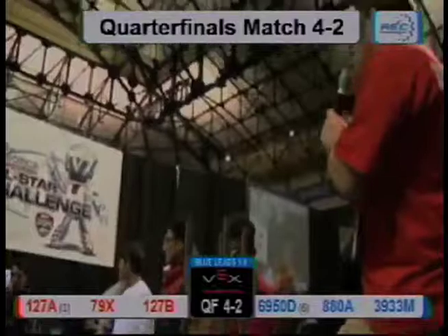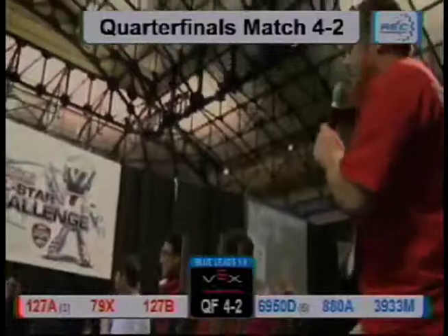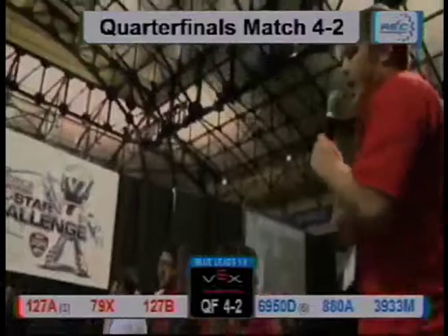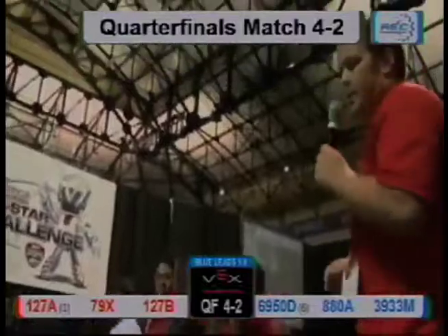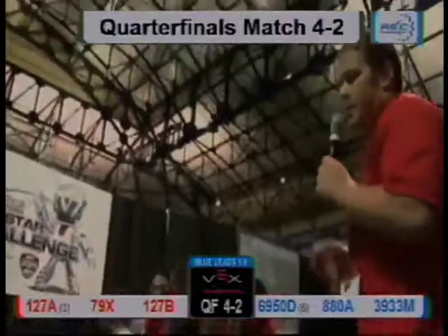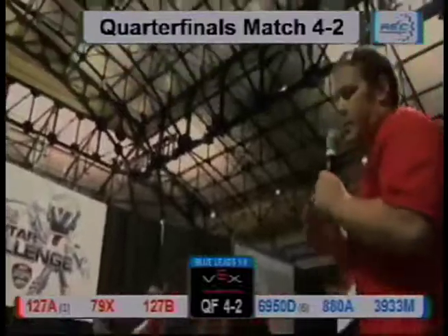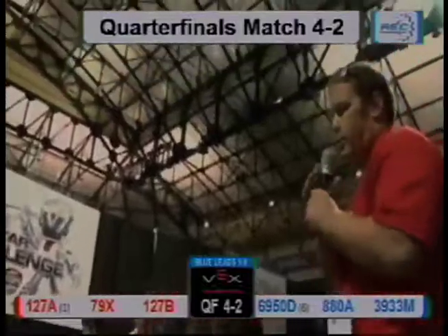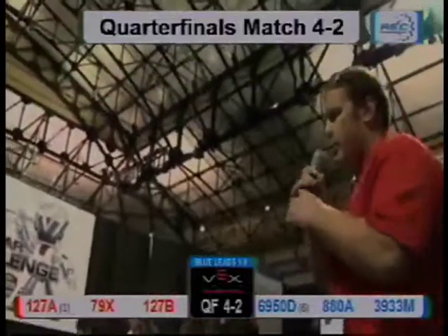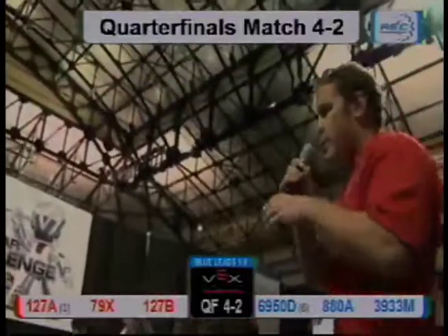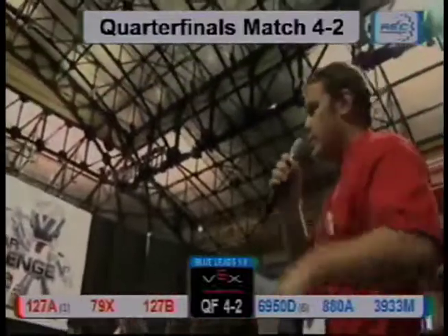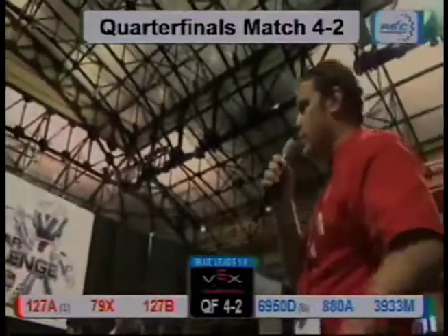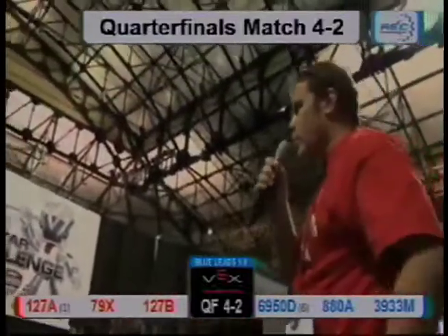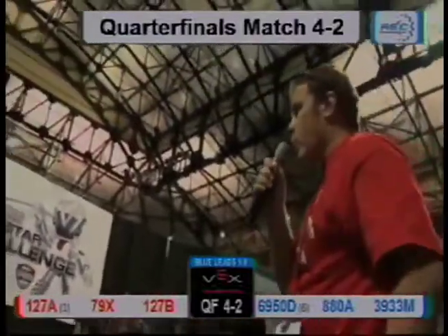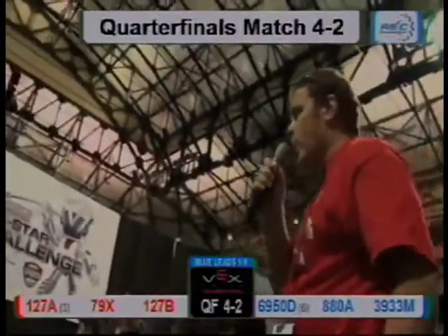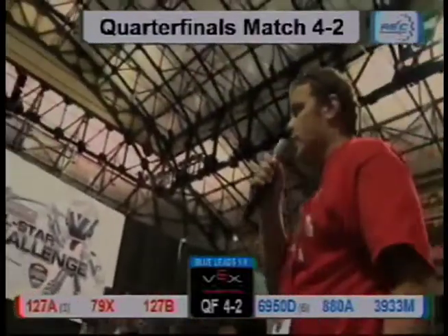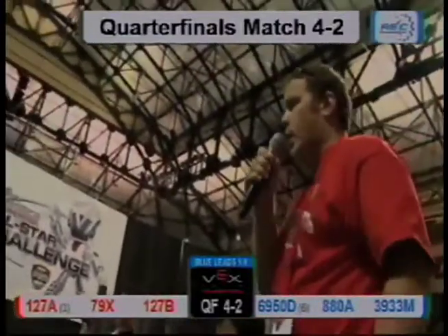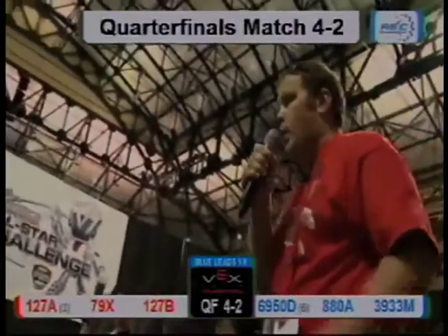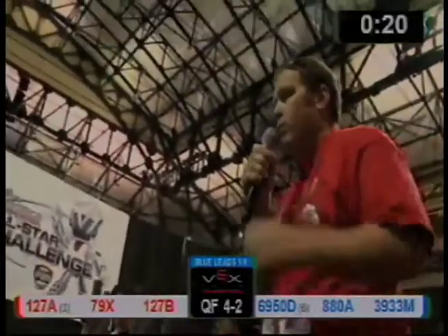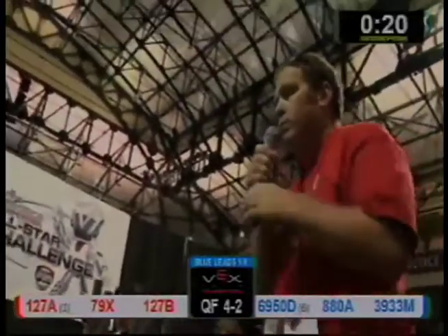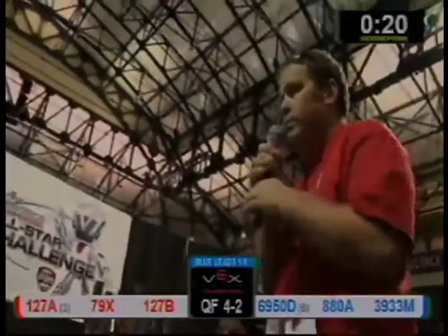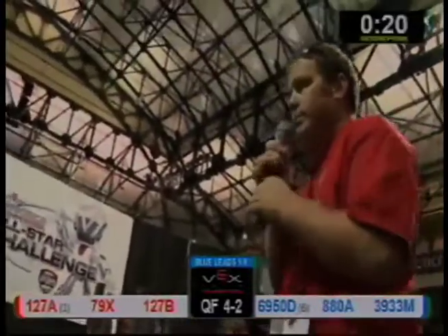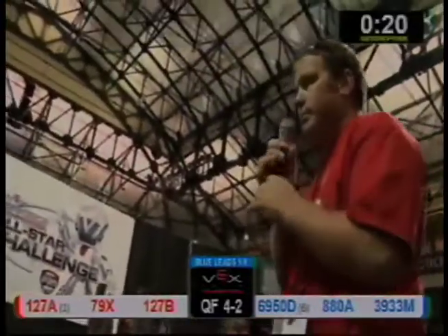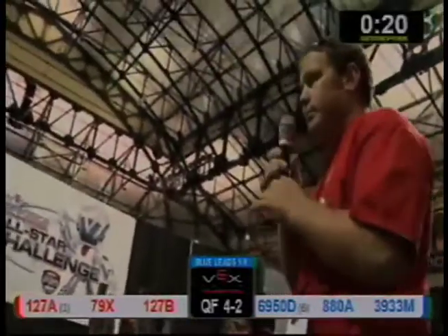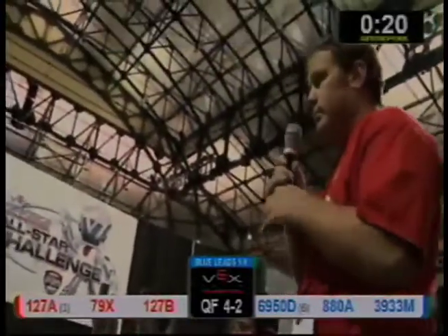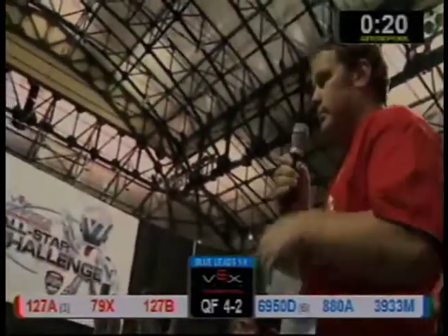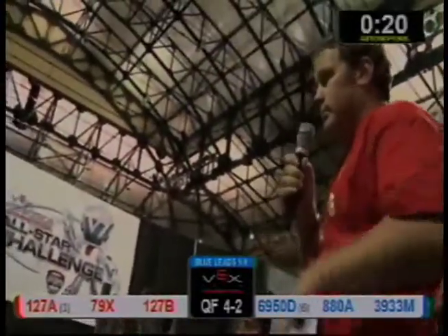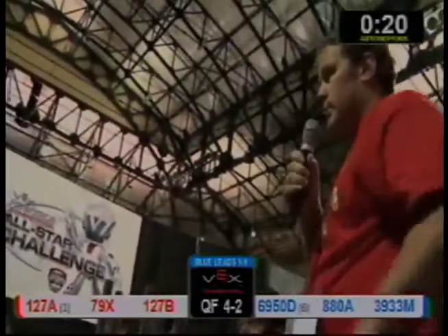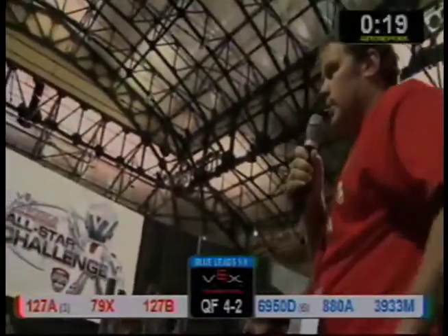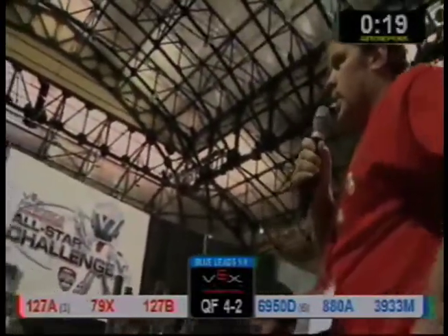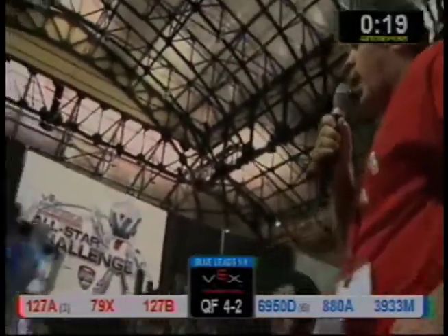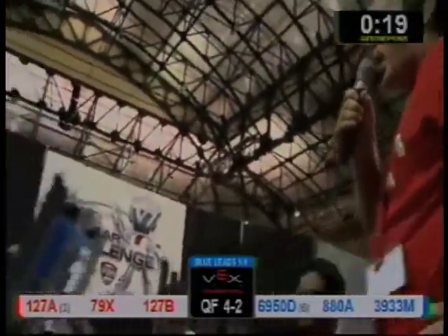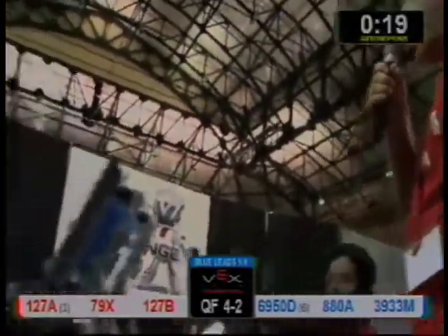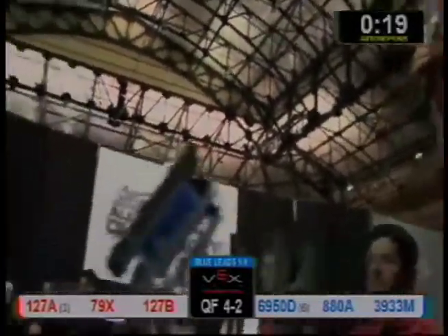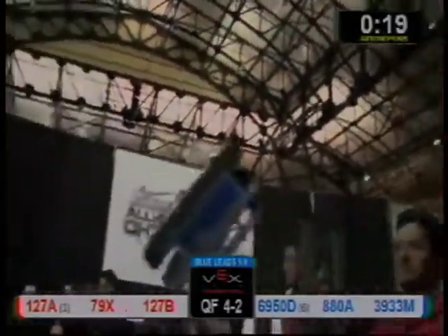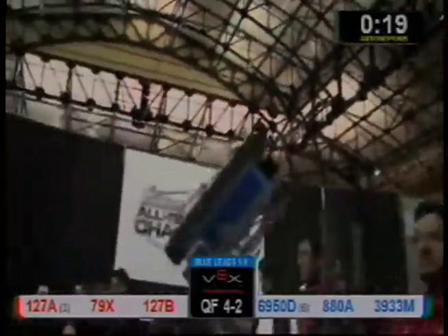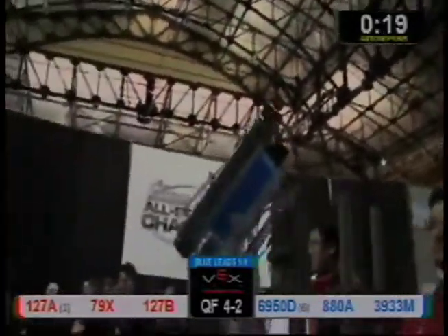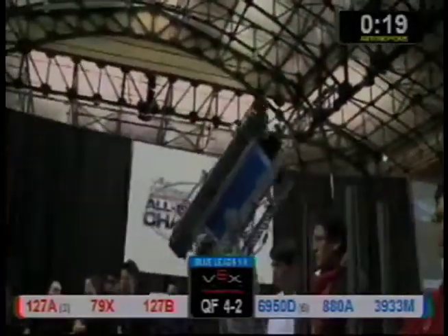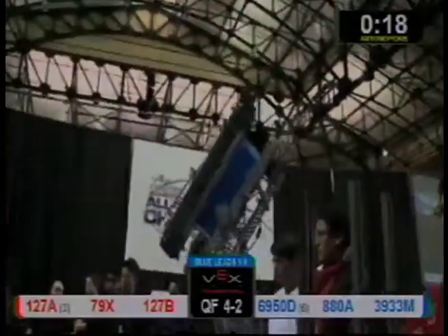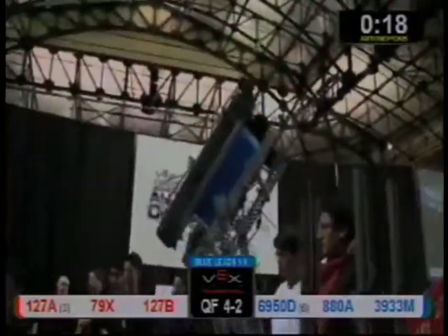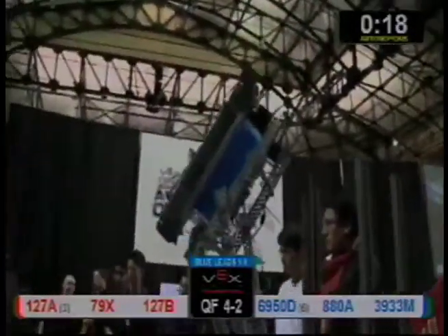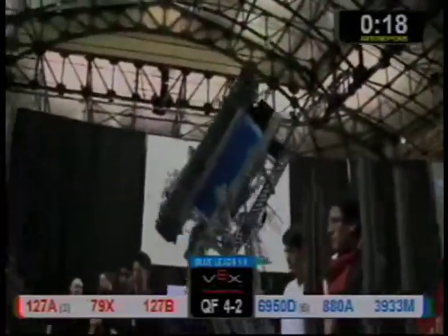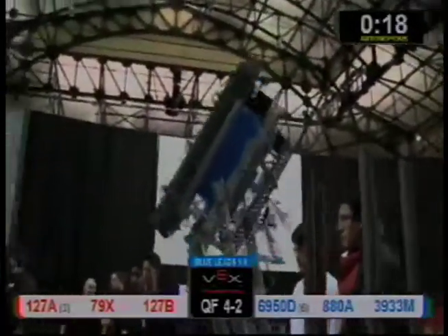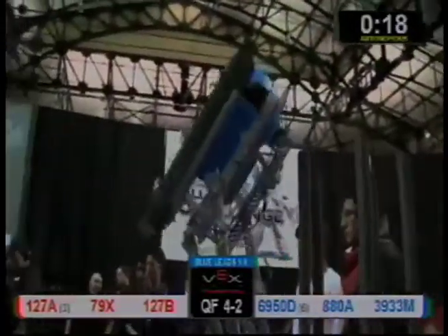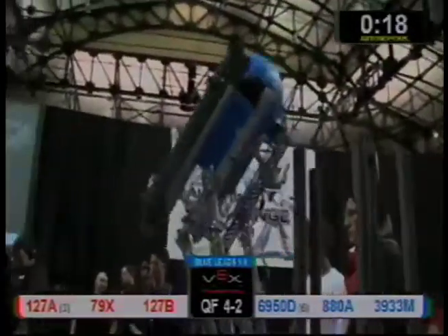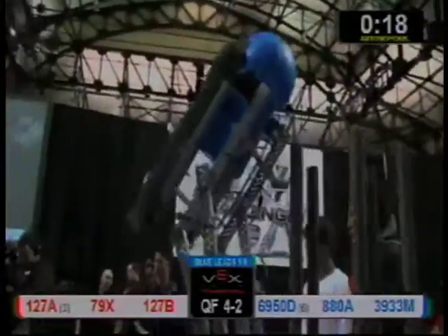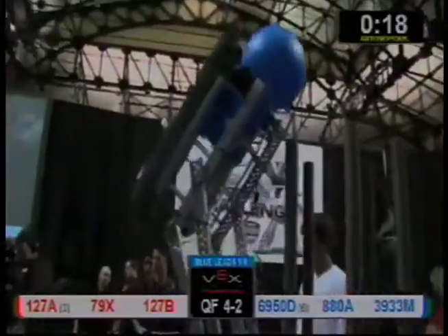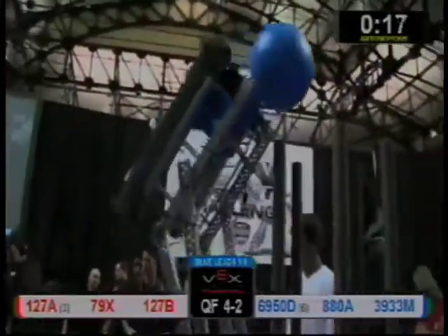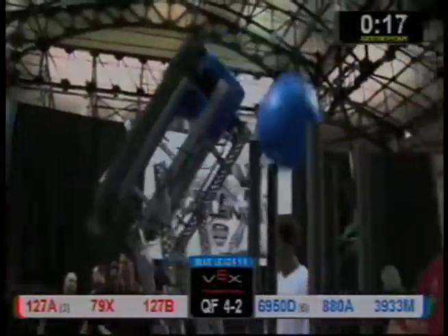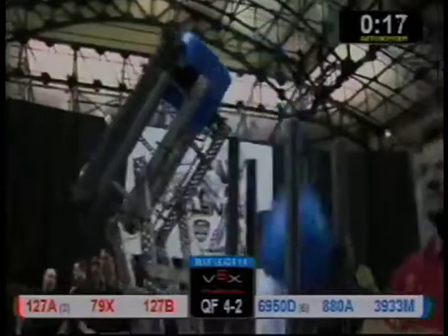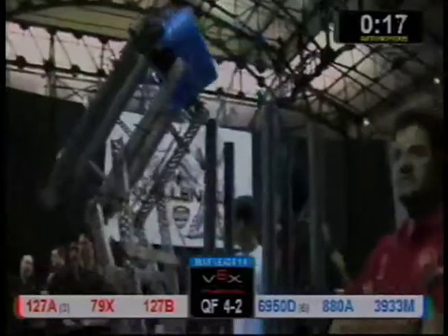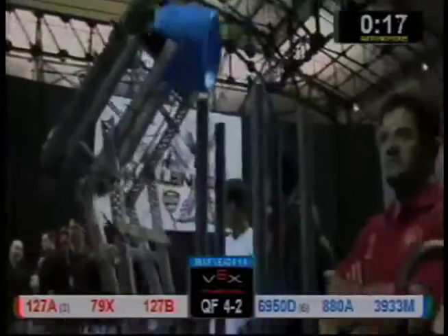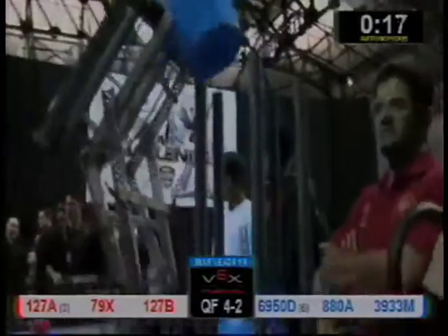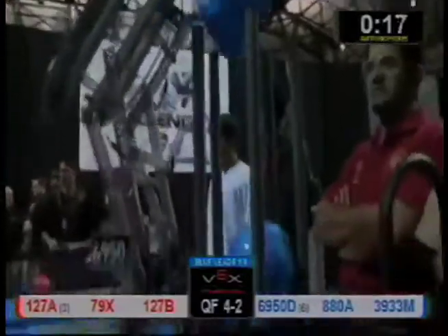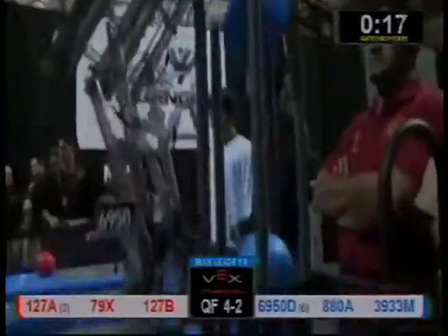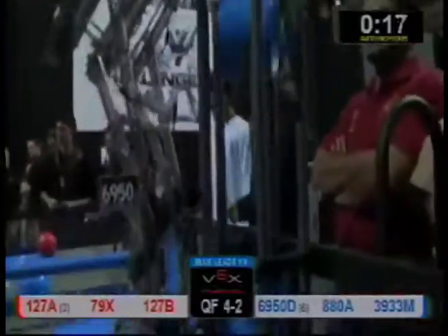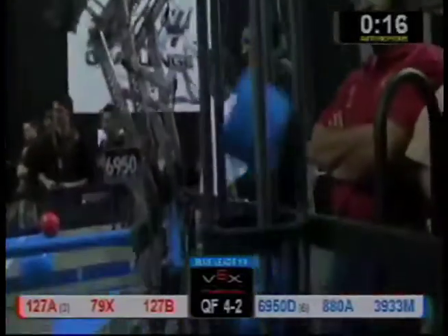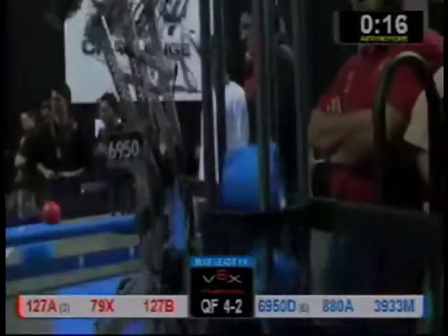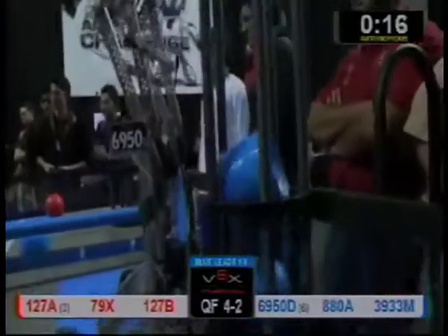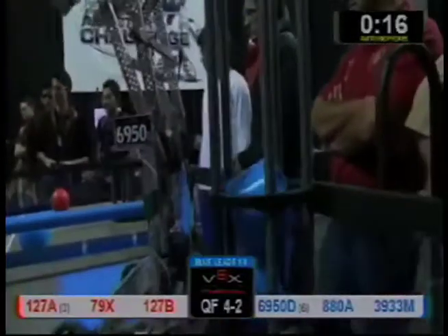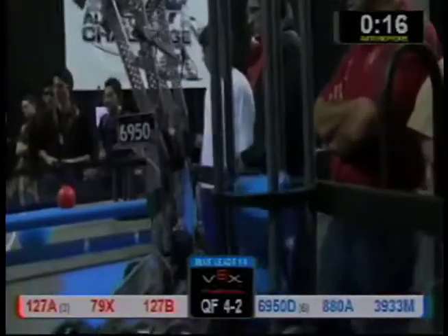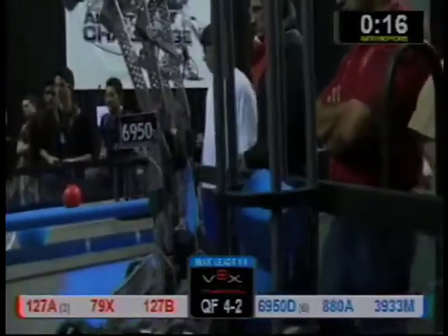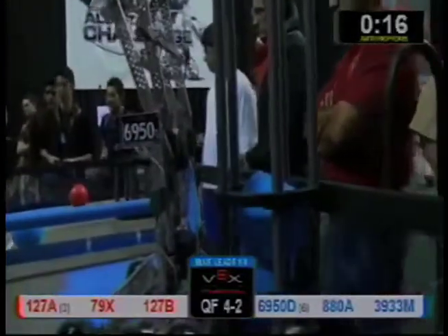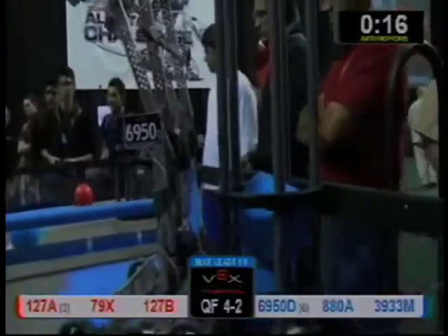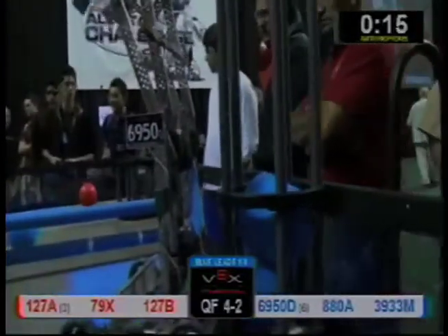Three, two, one, go. All right, a little movement from the red team and the blue team over there, knocking down the wall.